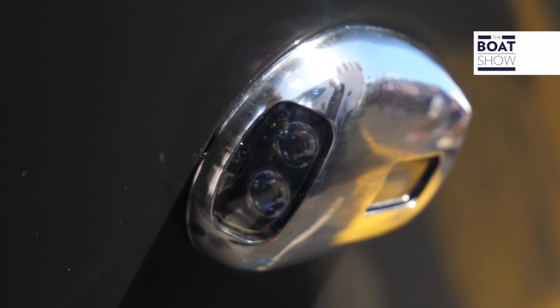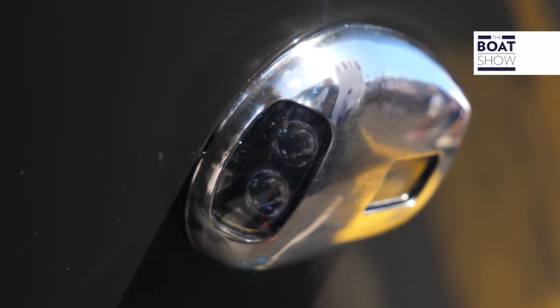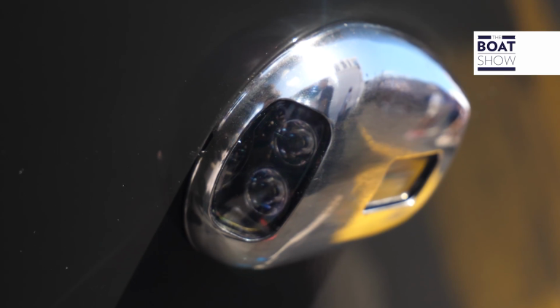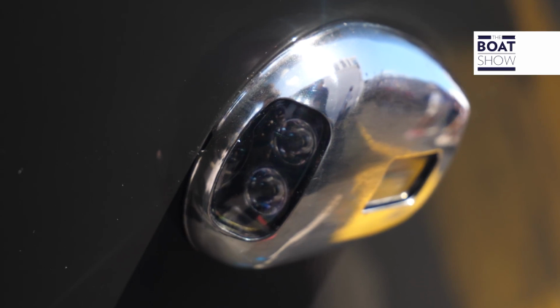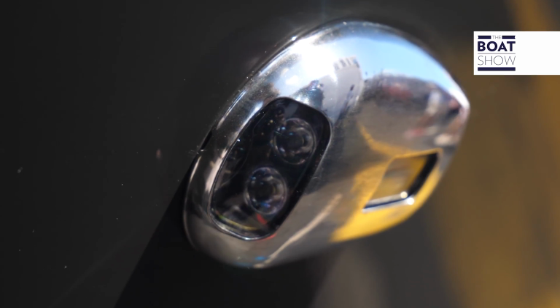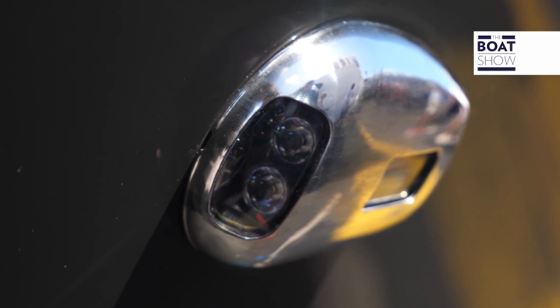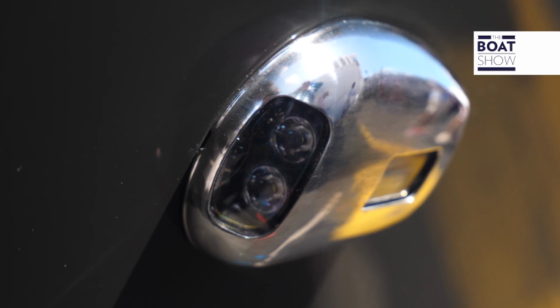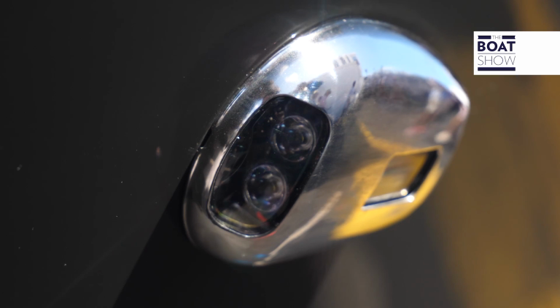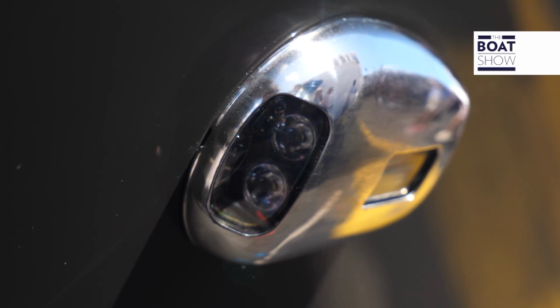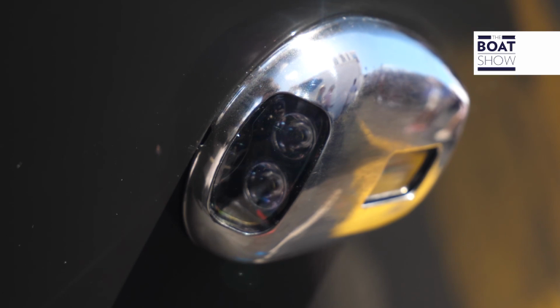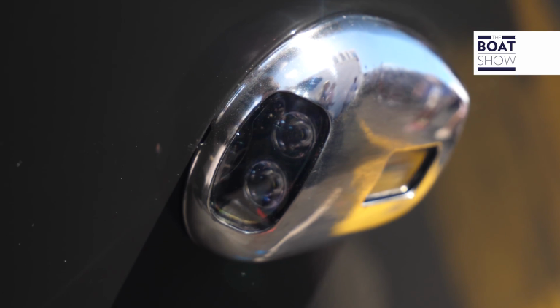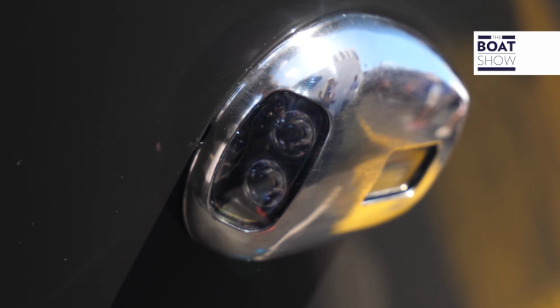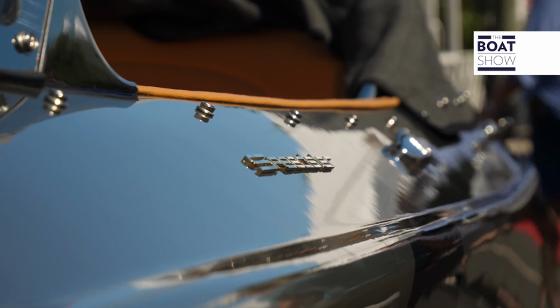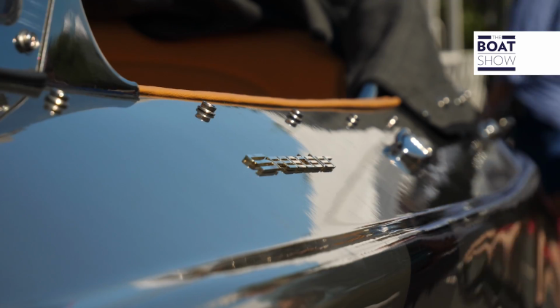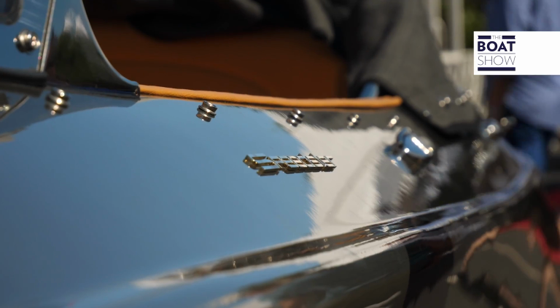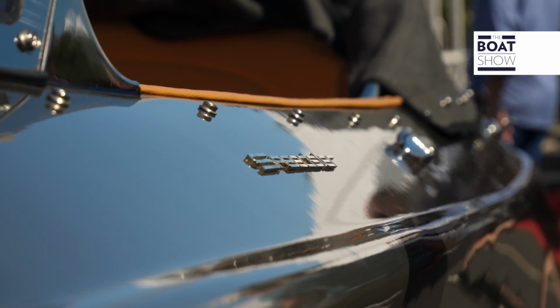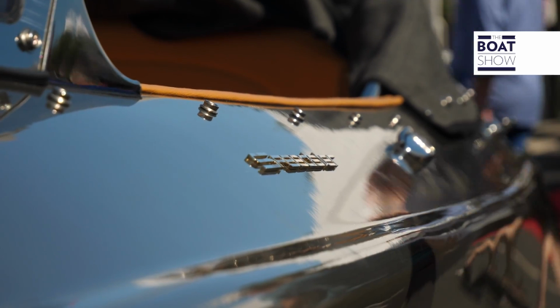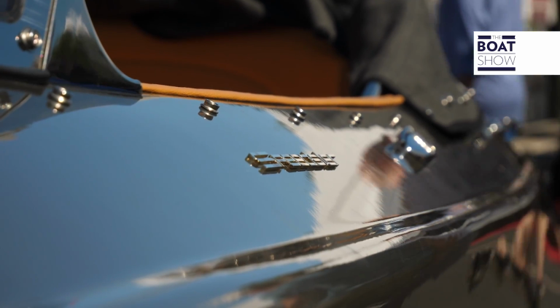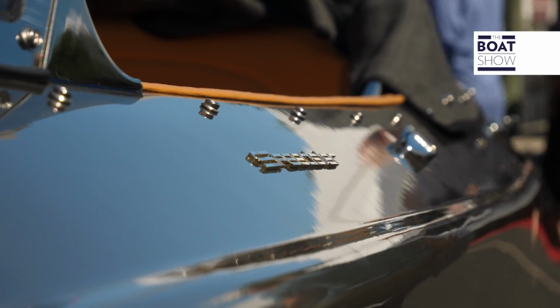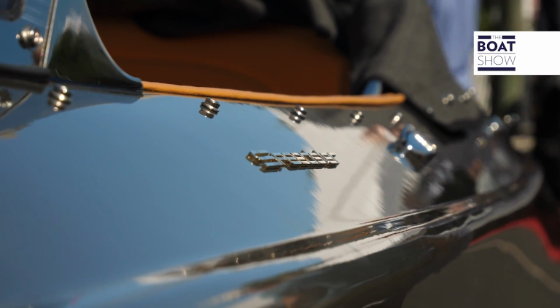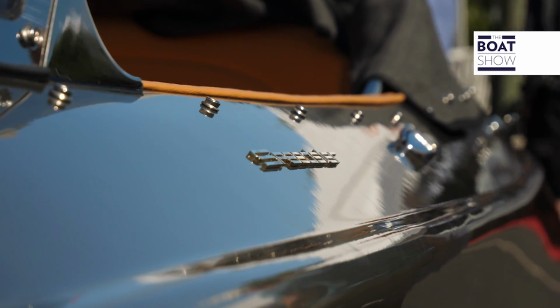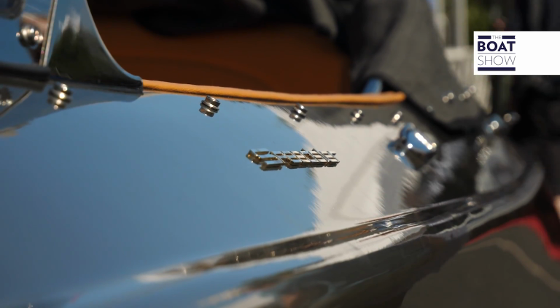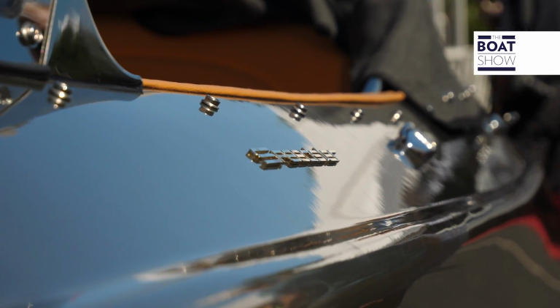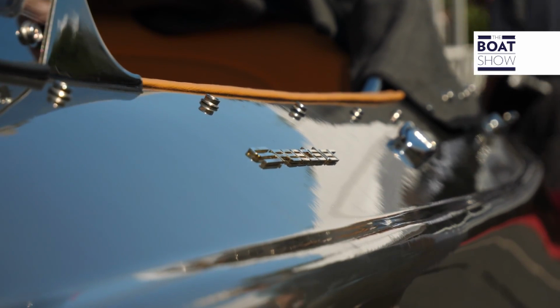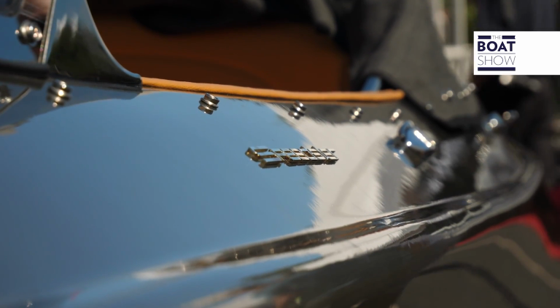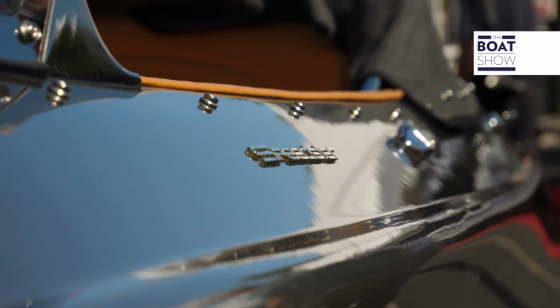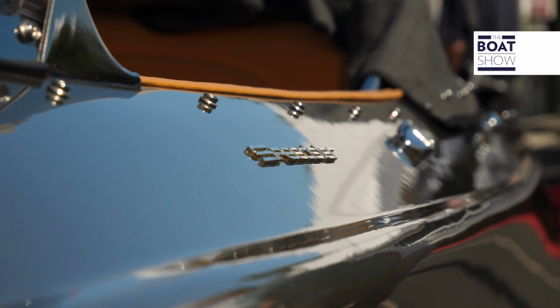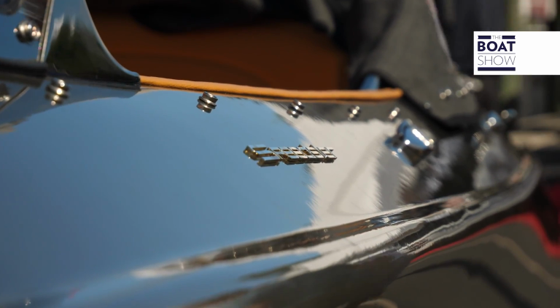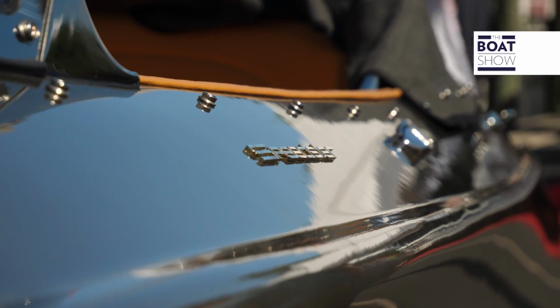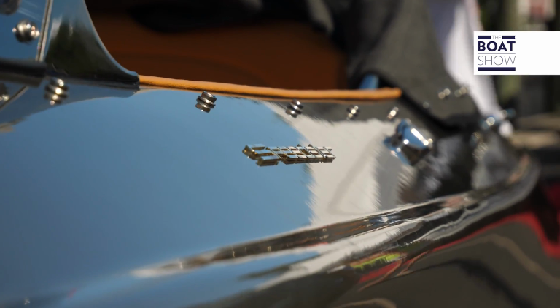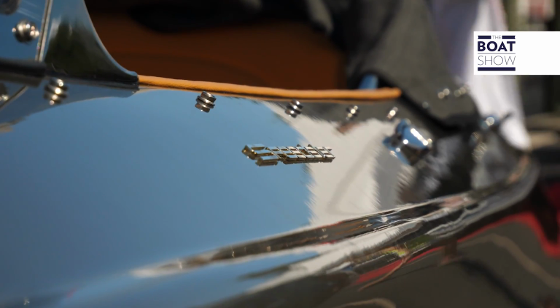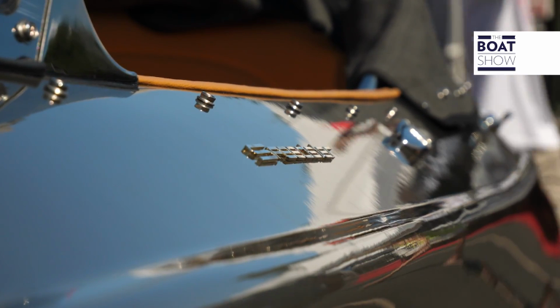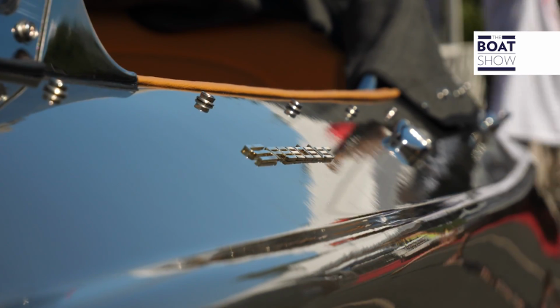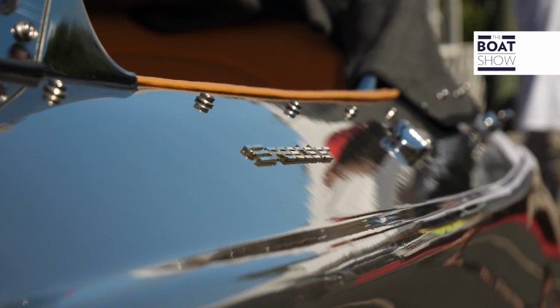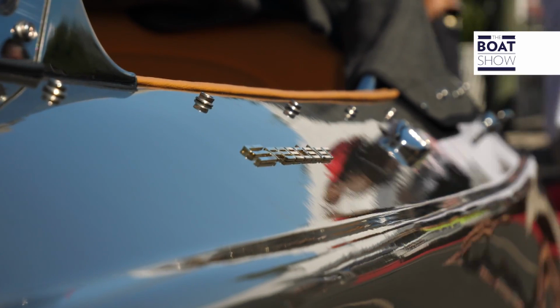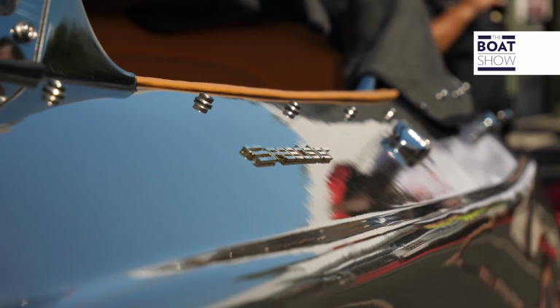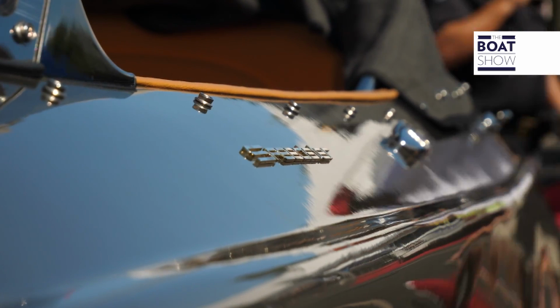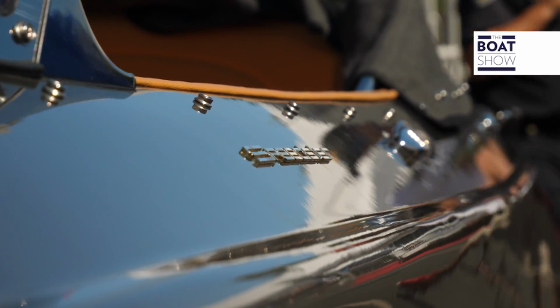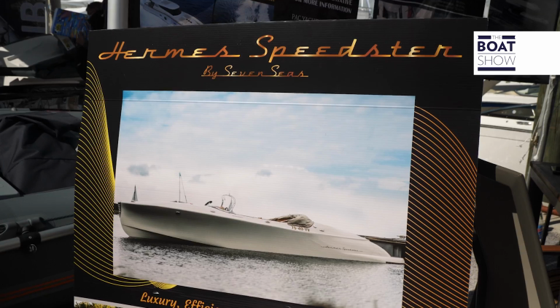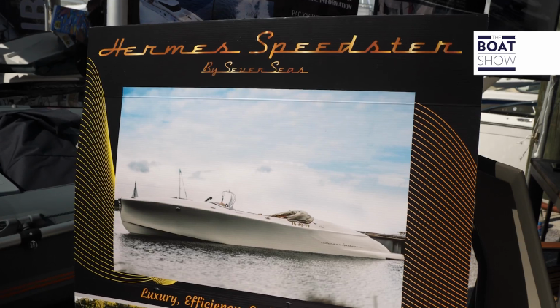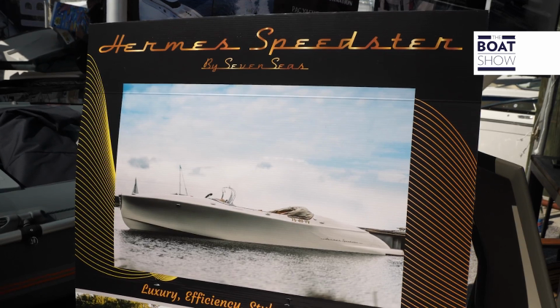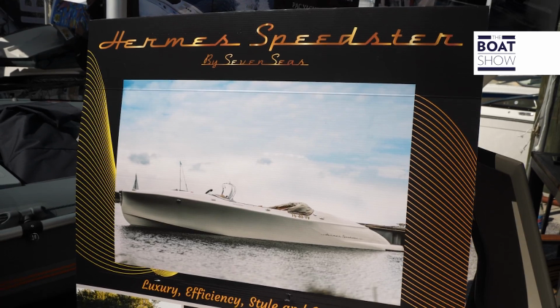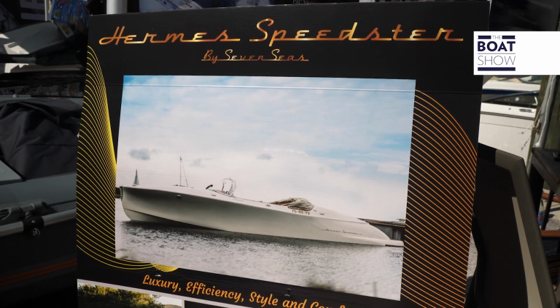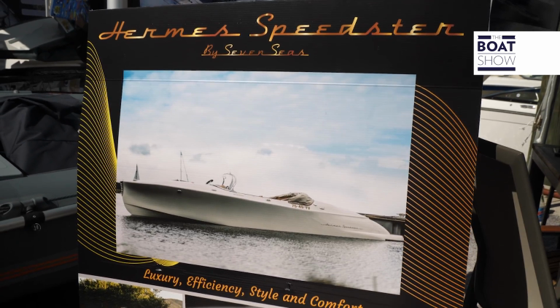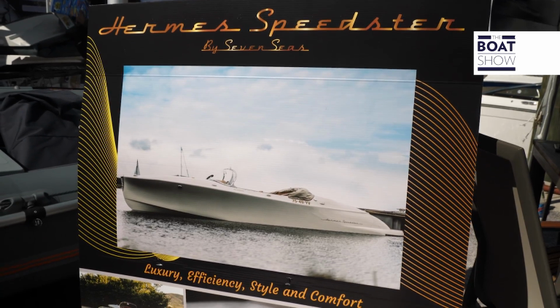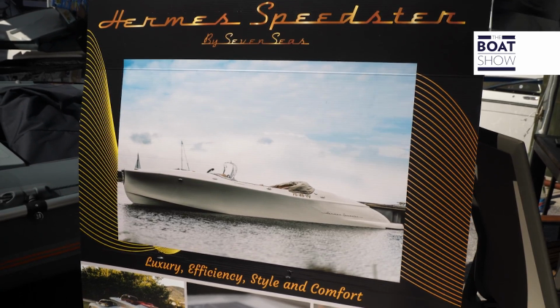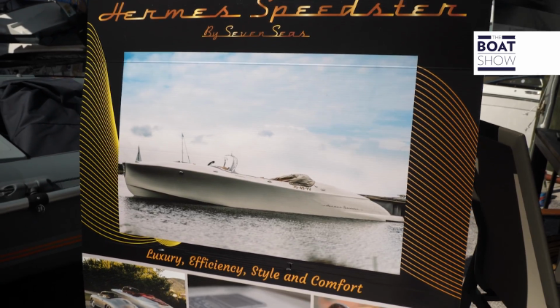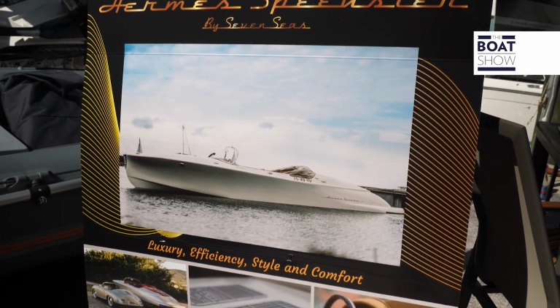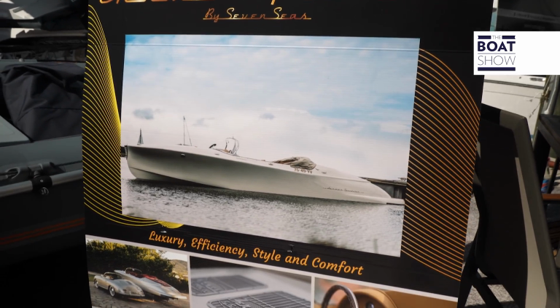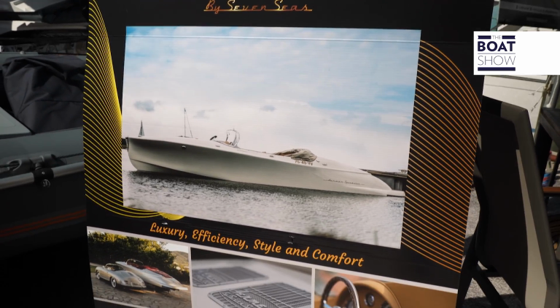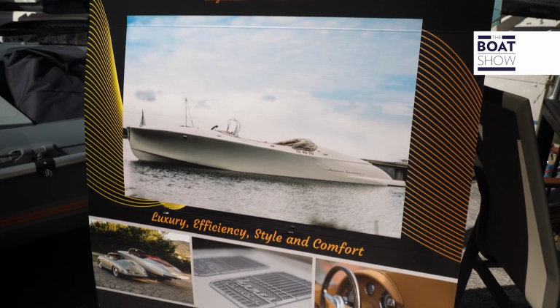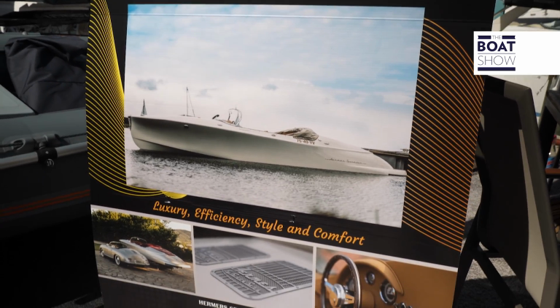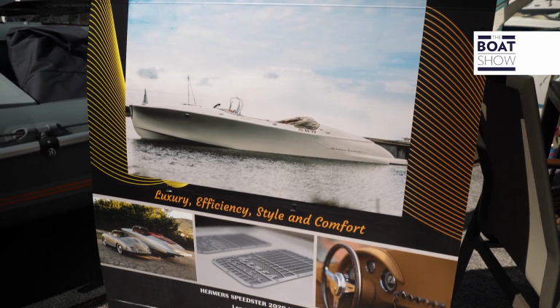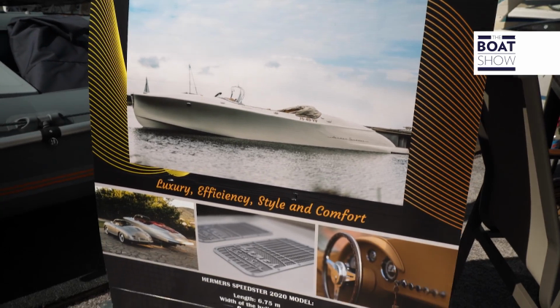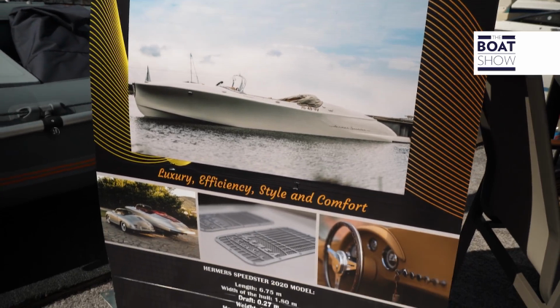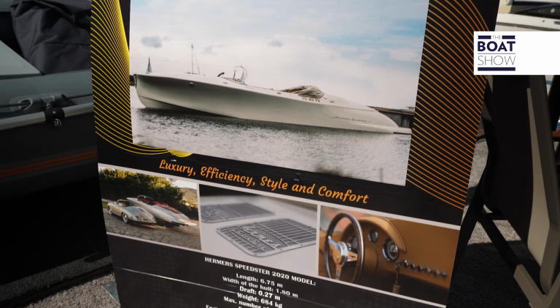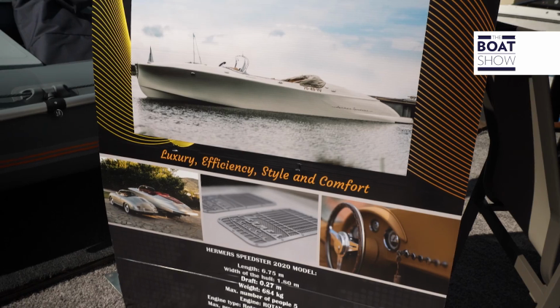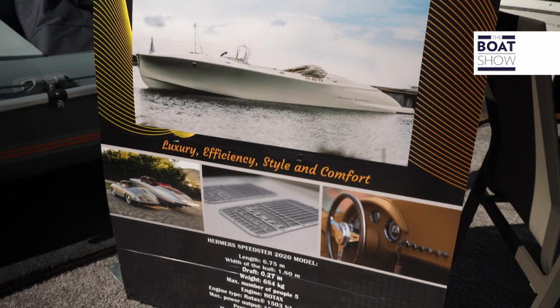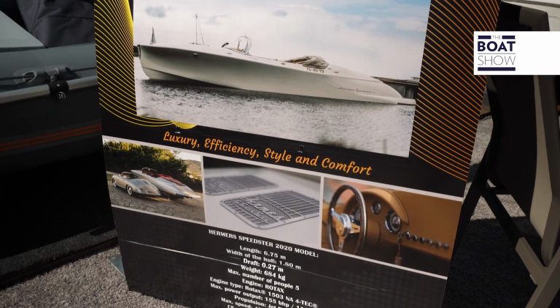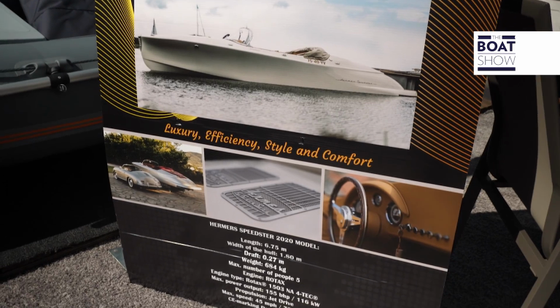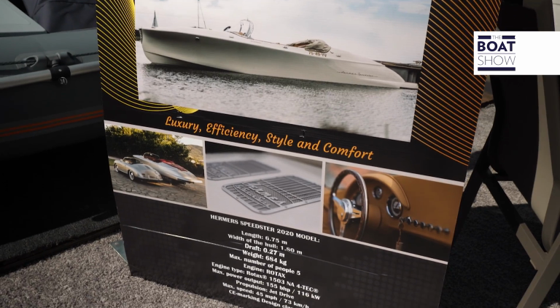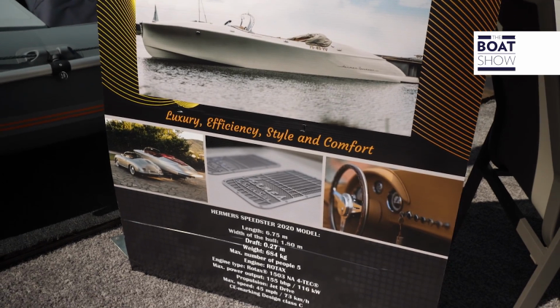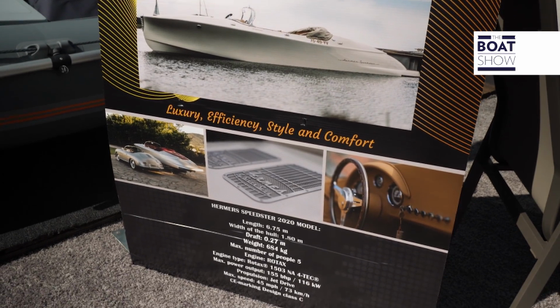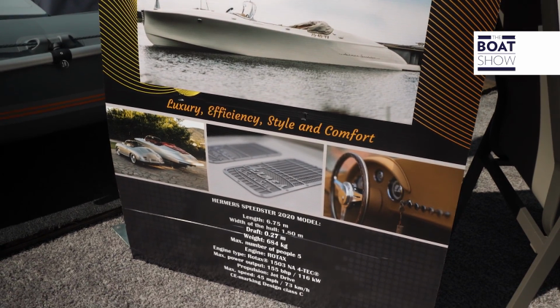A very particular boat with a sharp bow entry, elegant lines, and leather trim make this Hermann Speedster a showstopper.